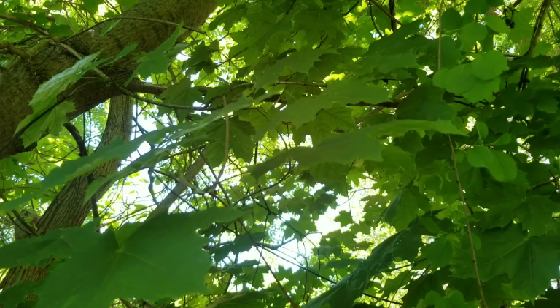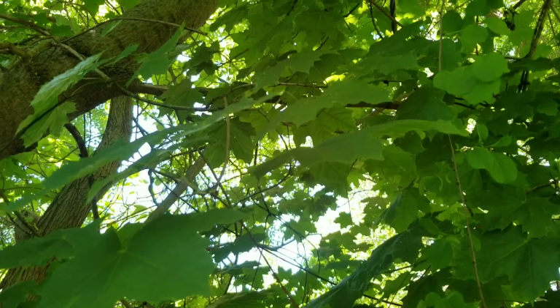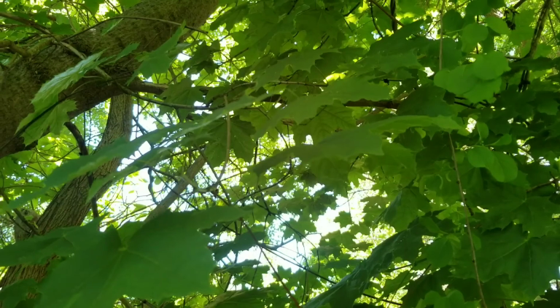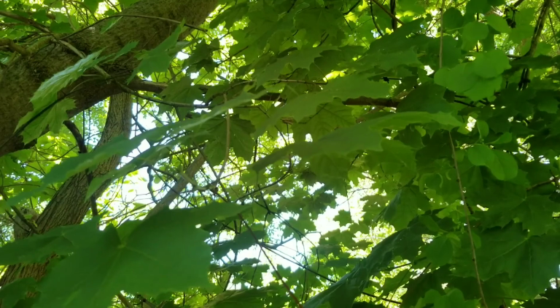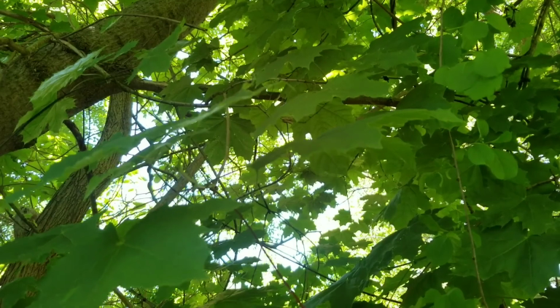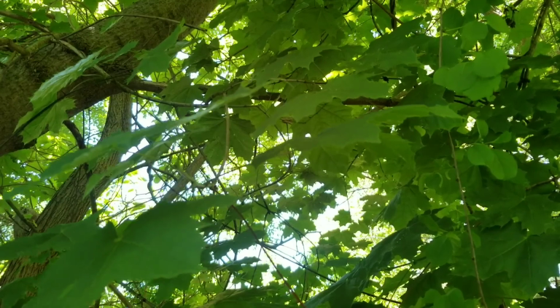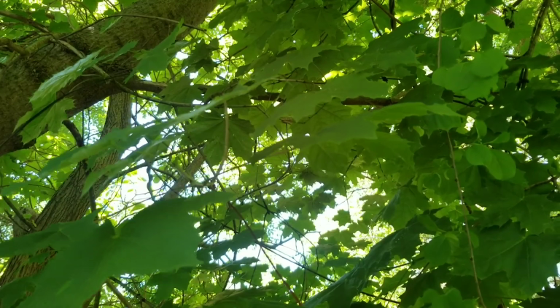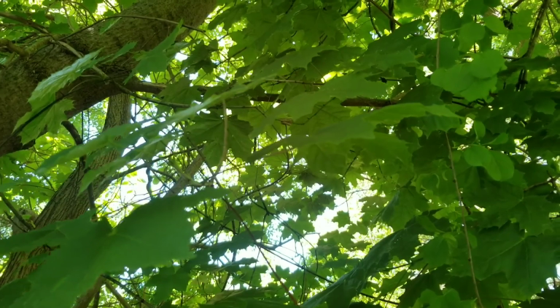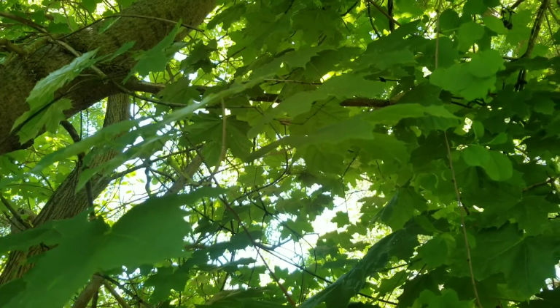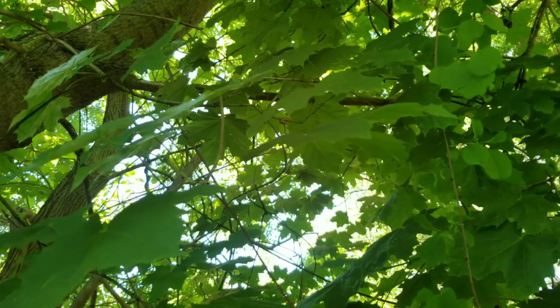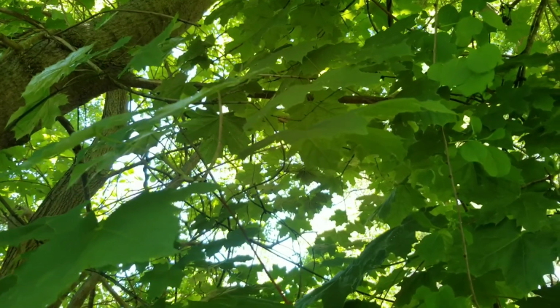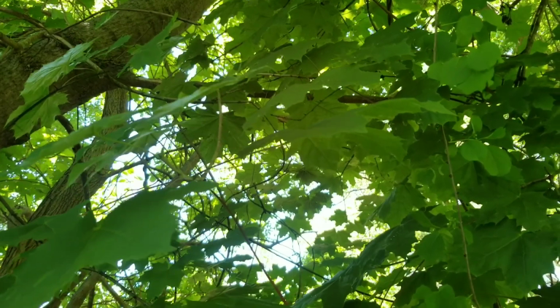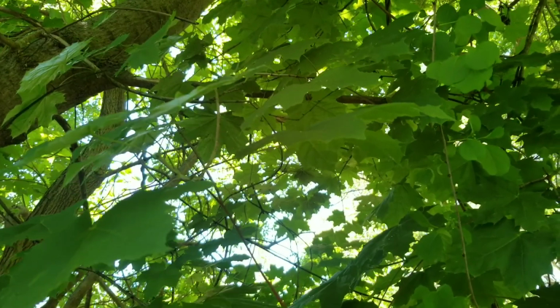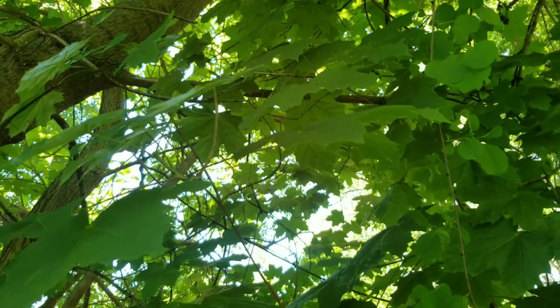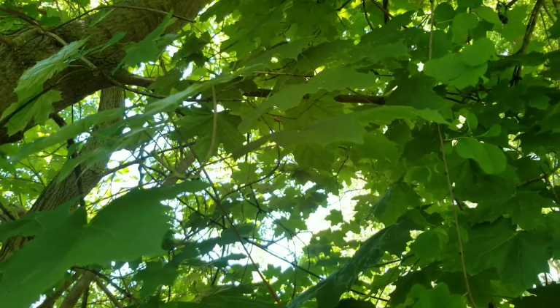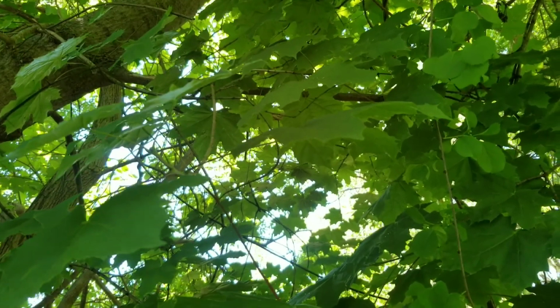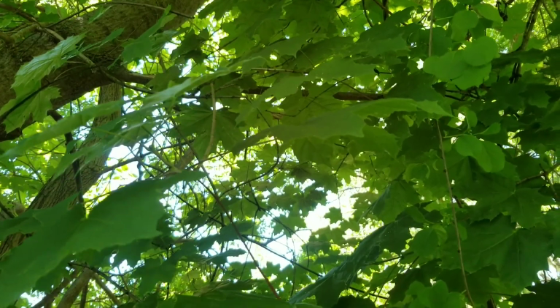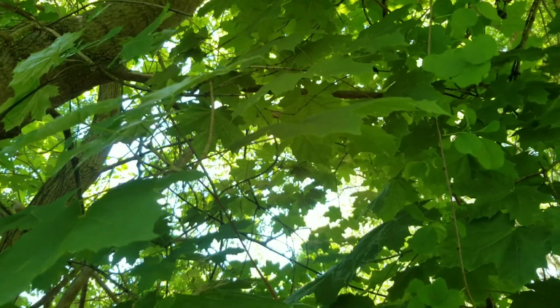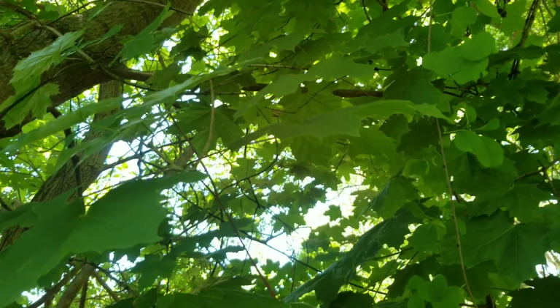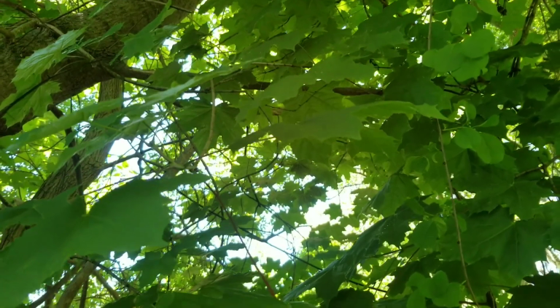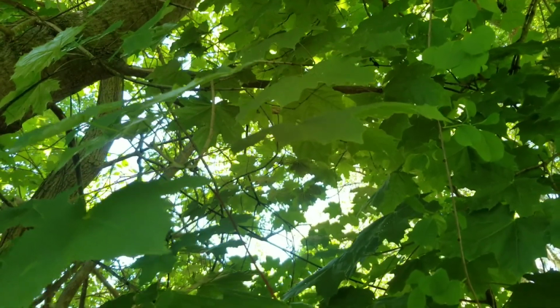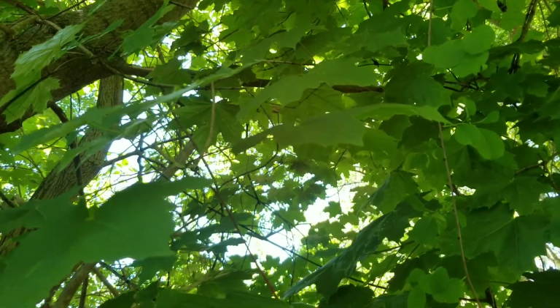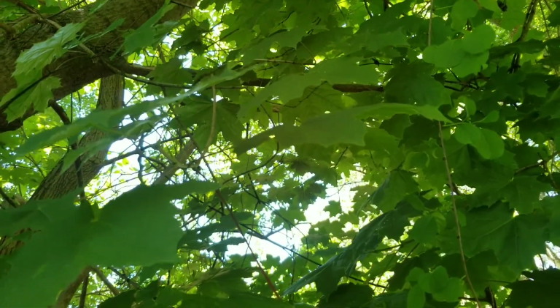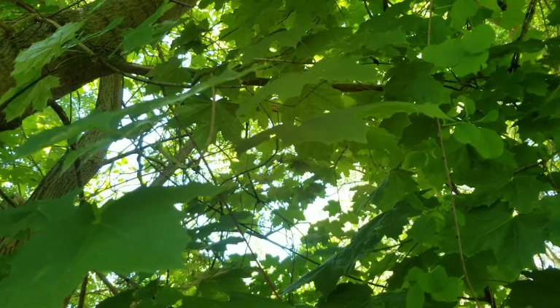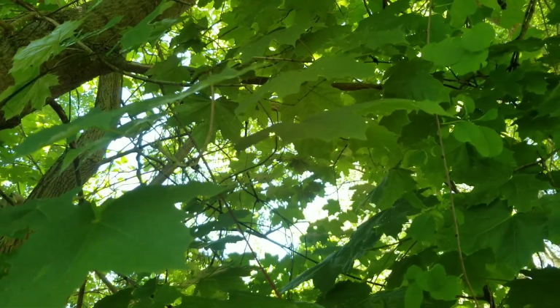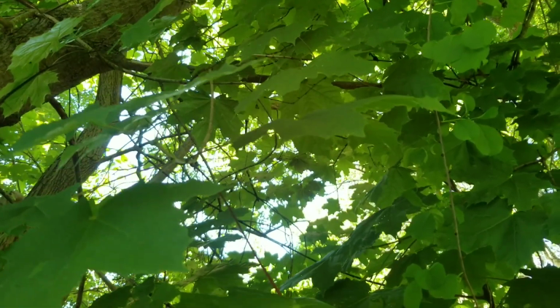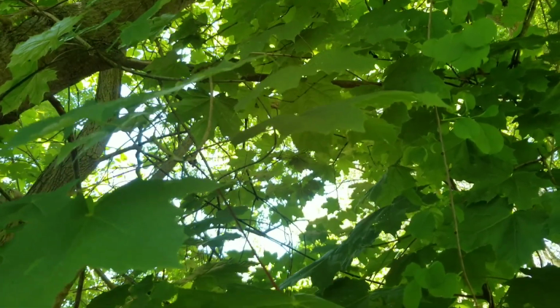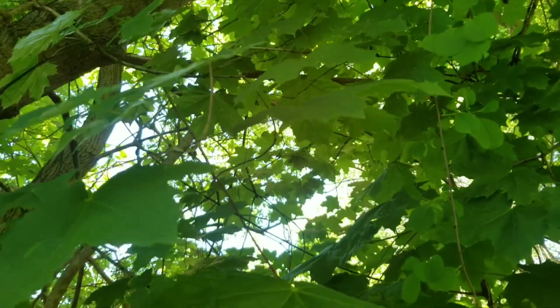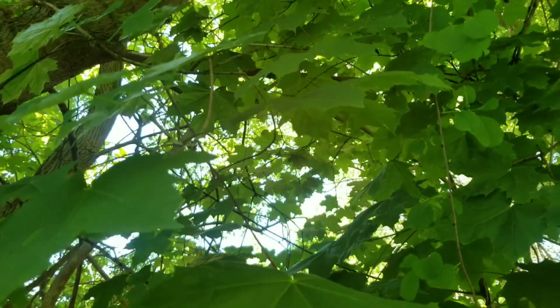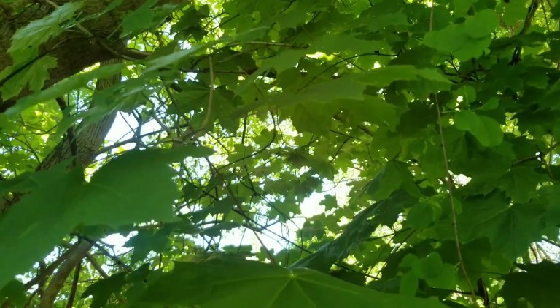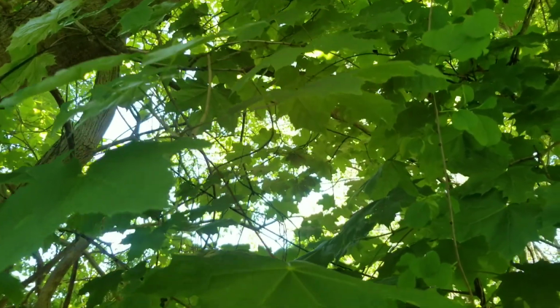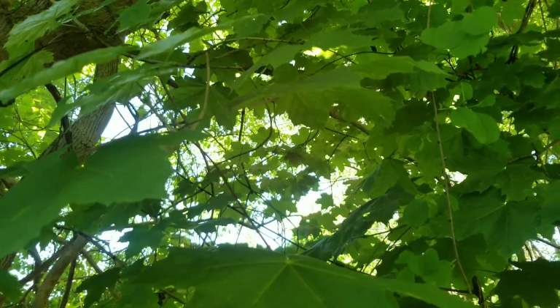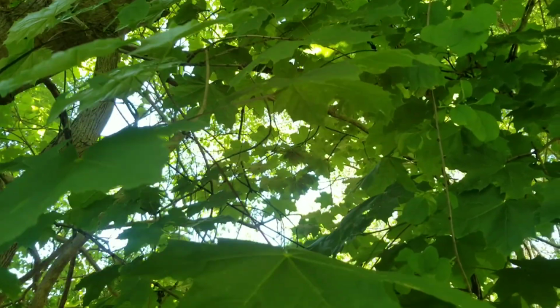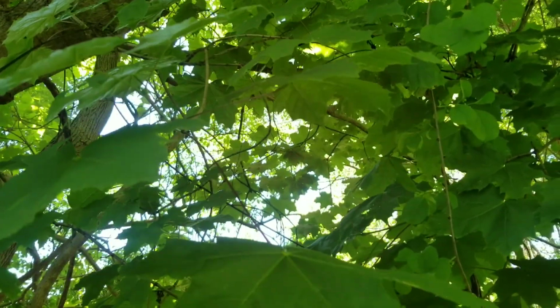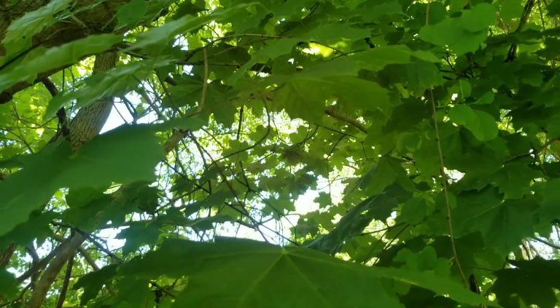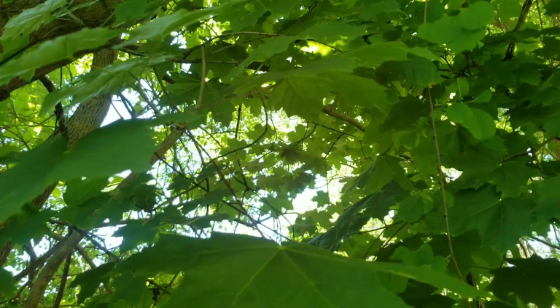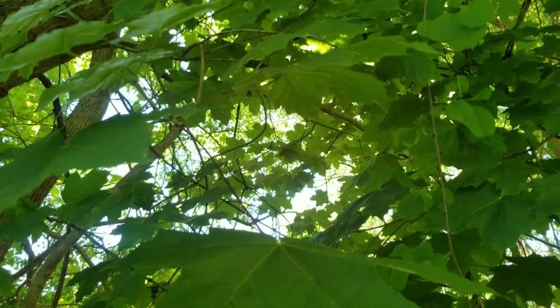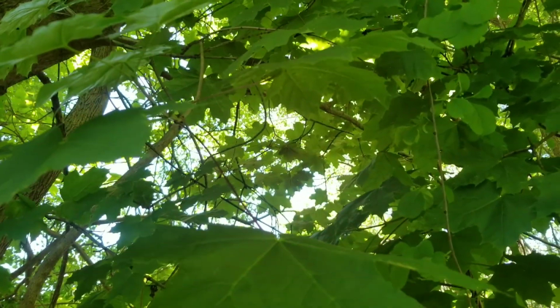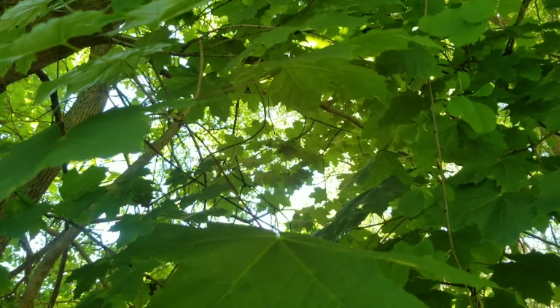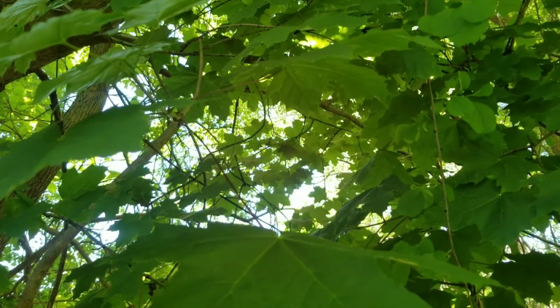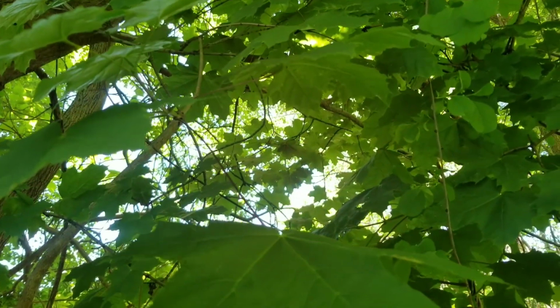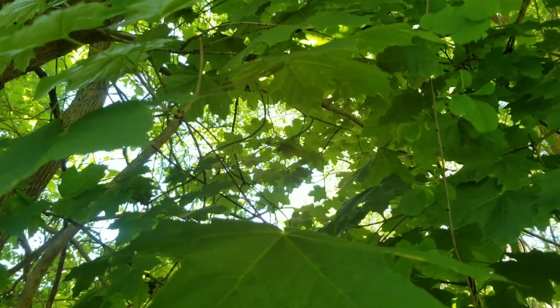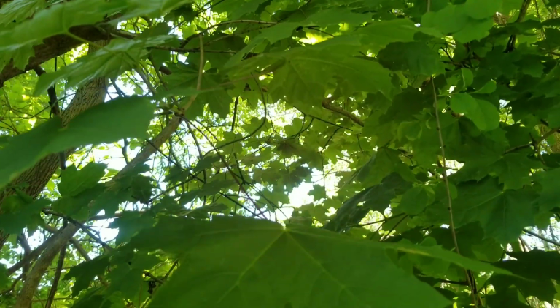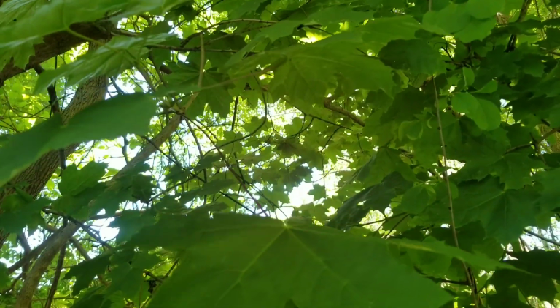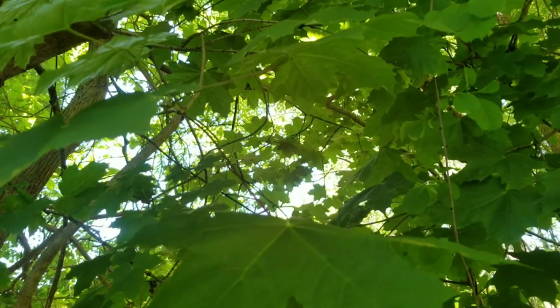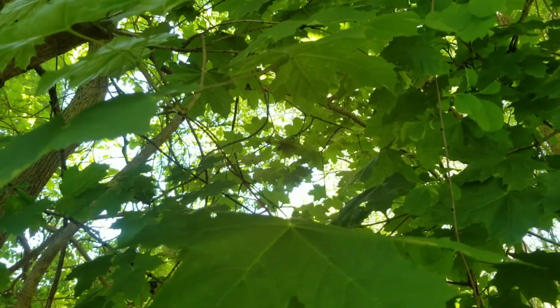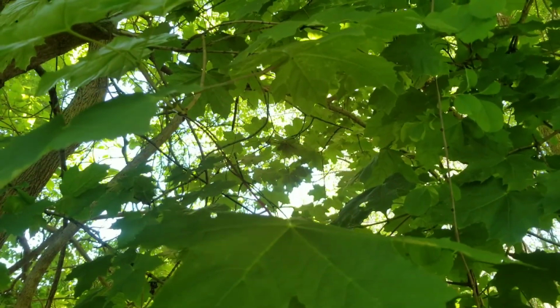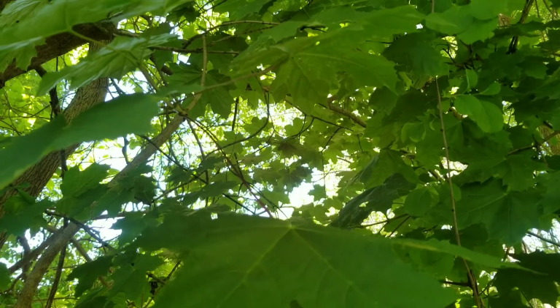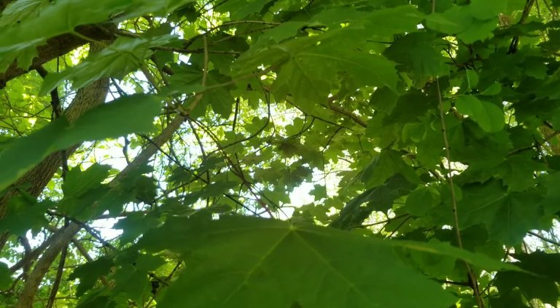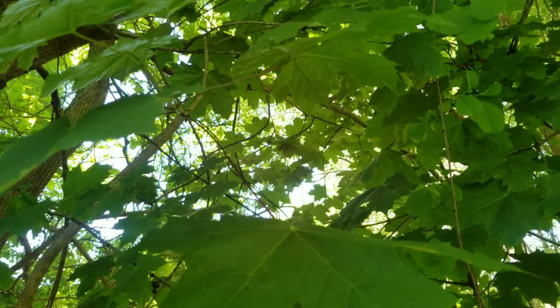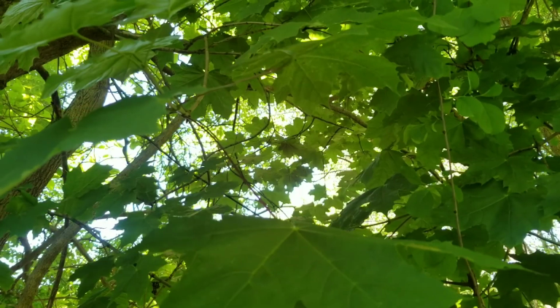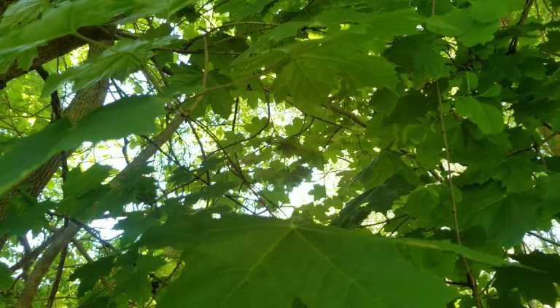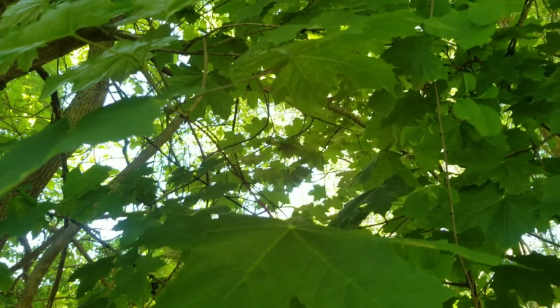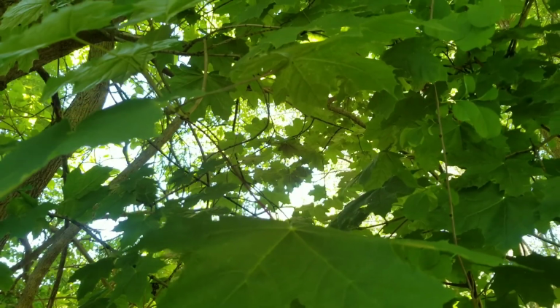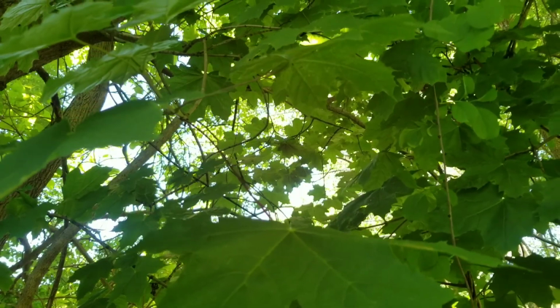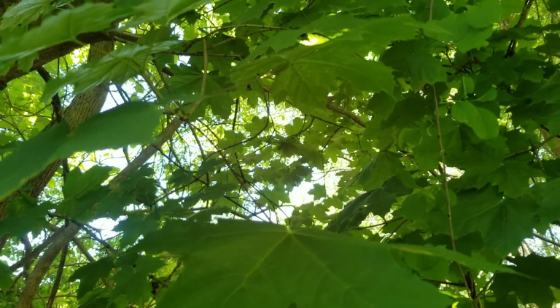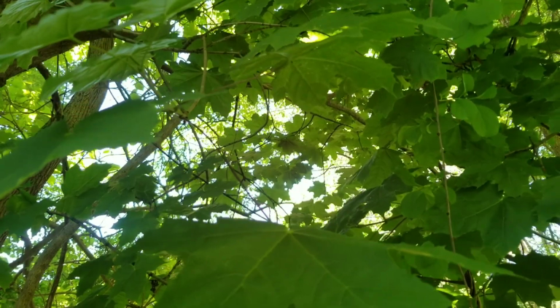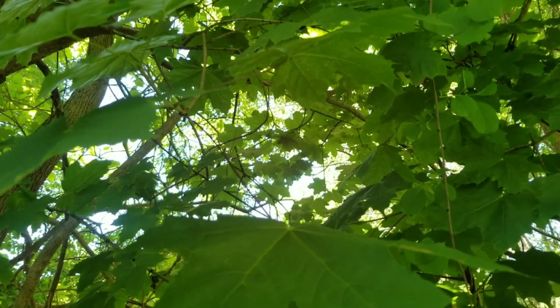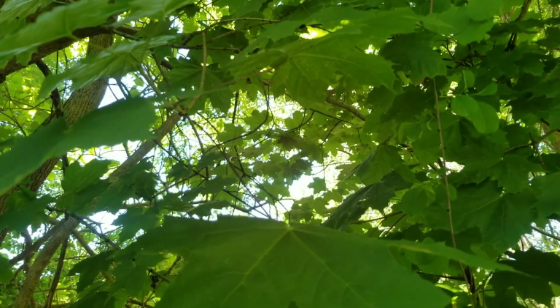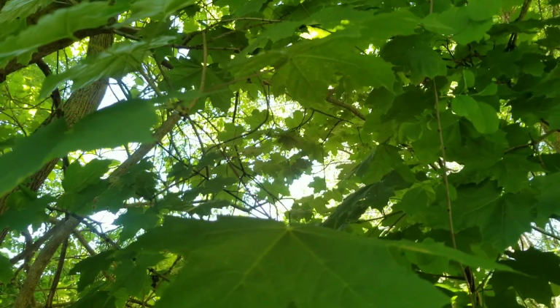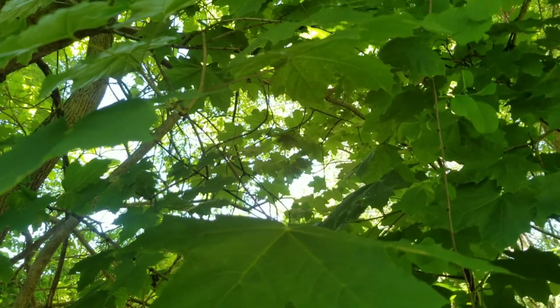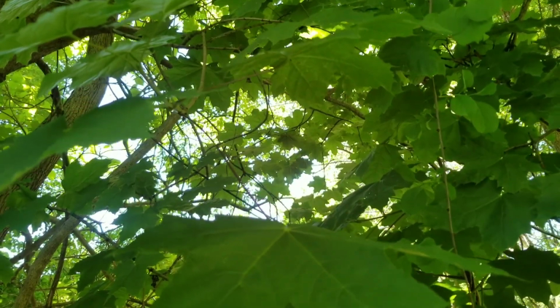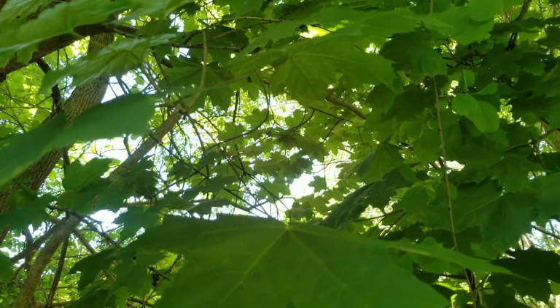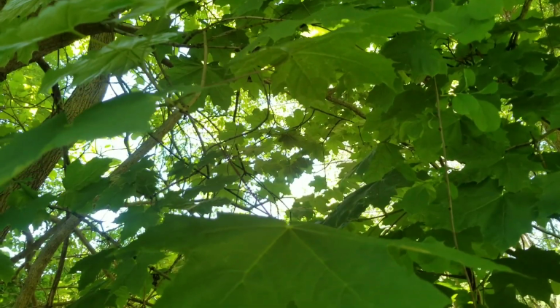Hello everyone, and welcome to another invasive species video, where today we're going to be talking about Norway maple again, for a couple of reasons.